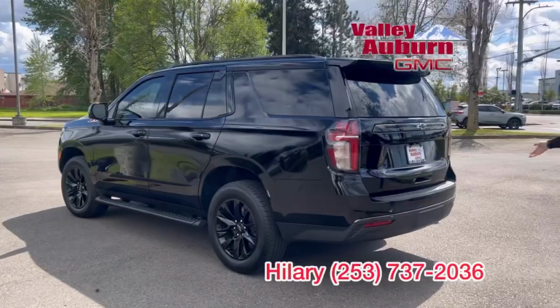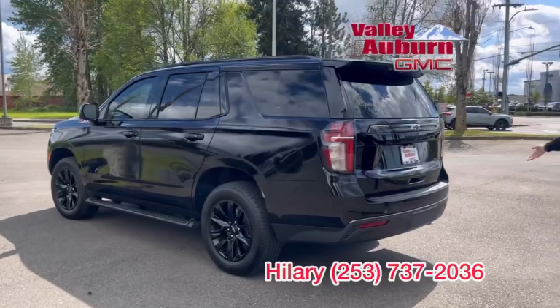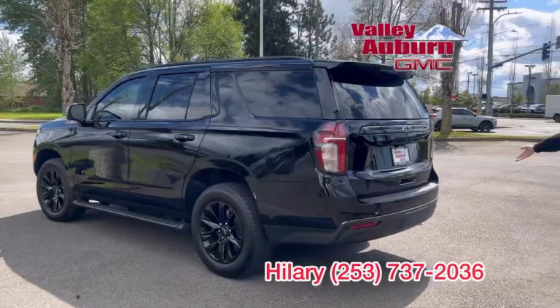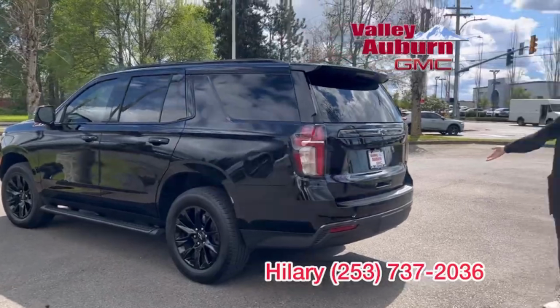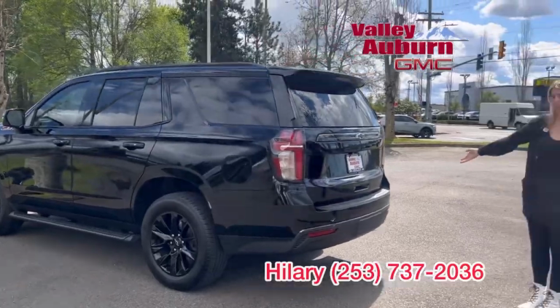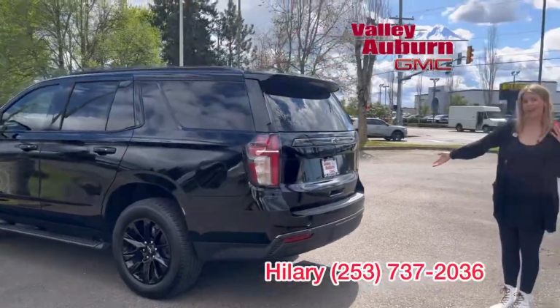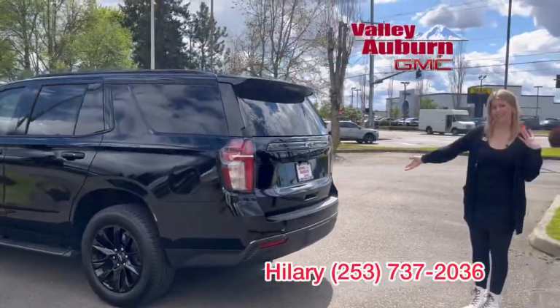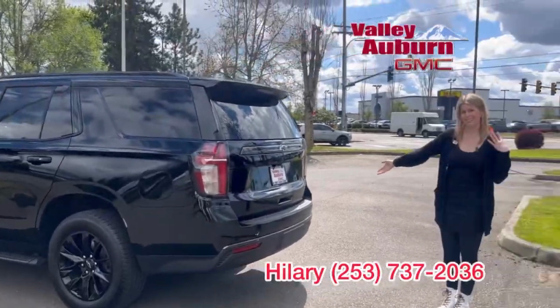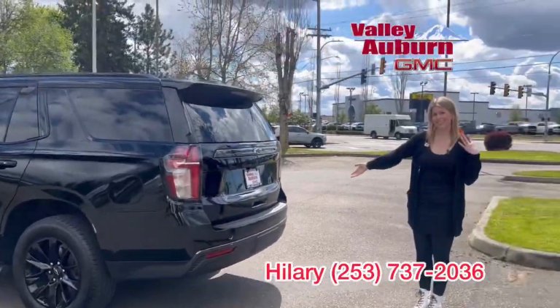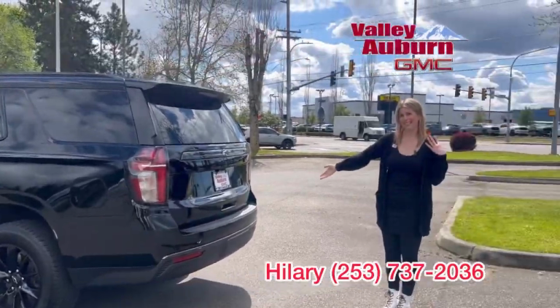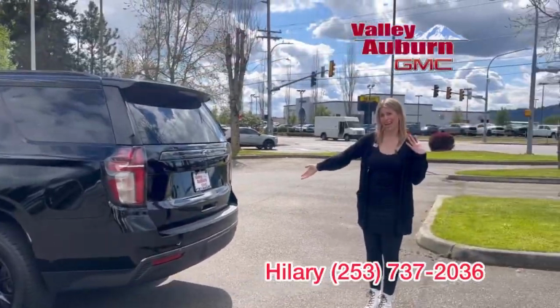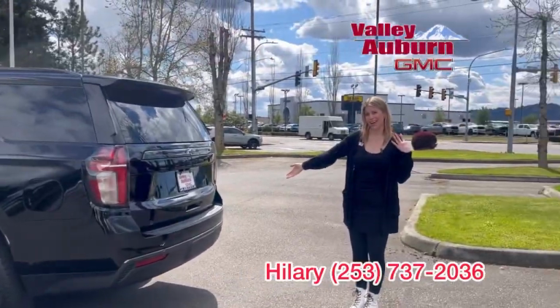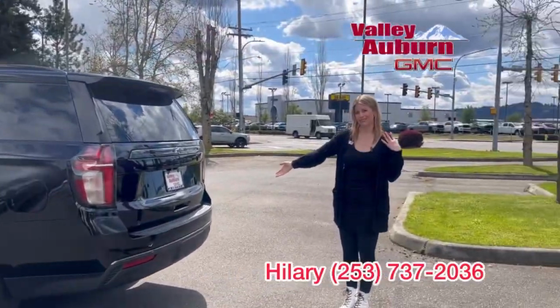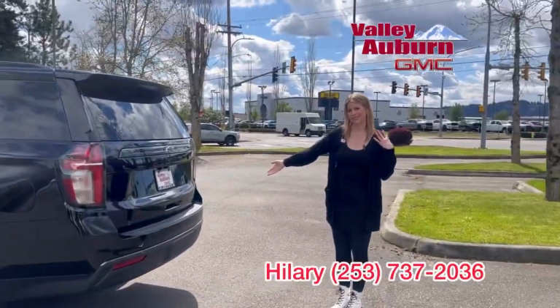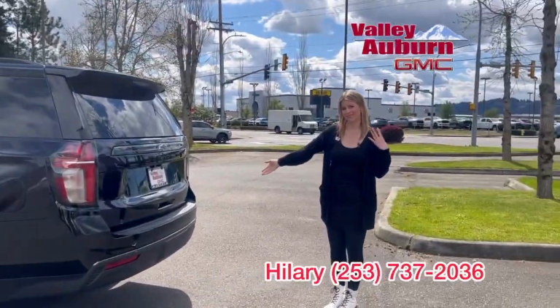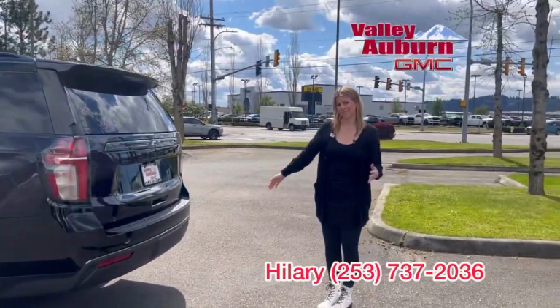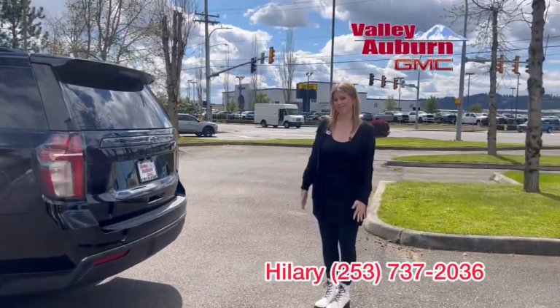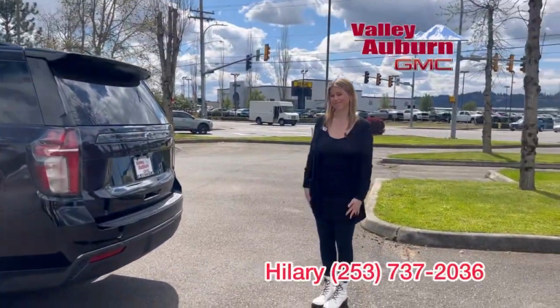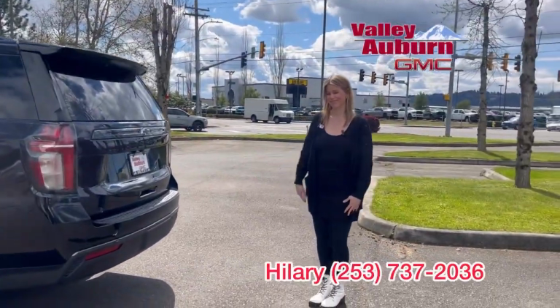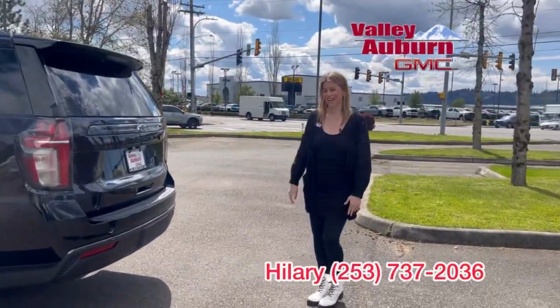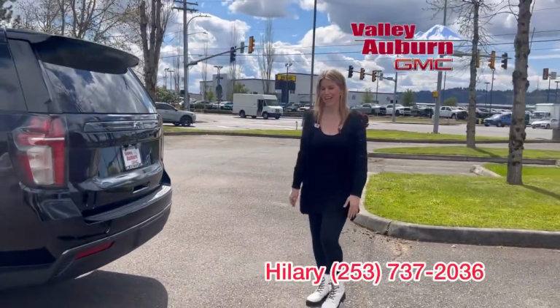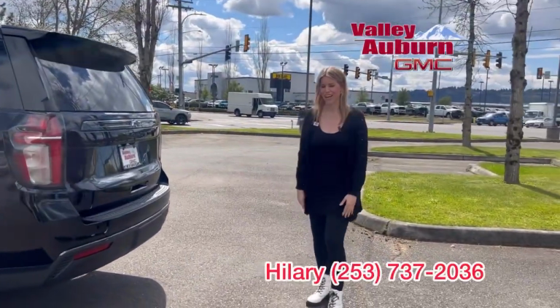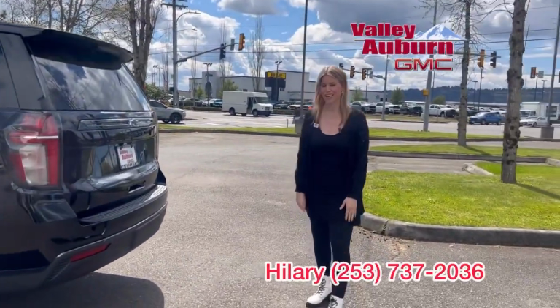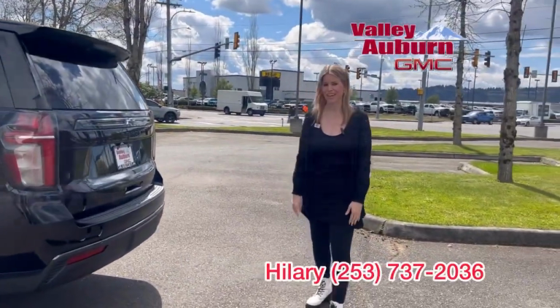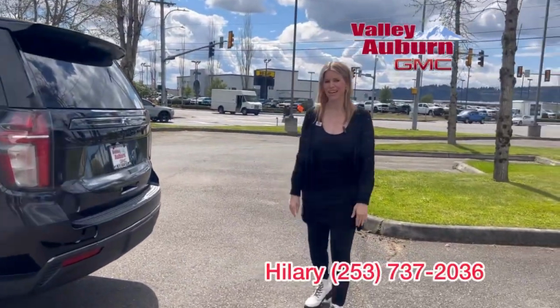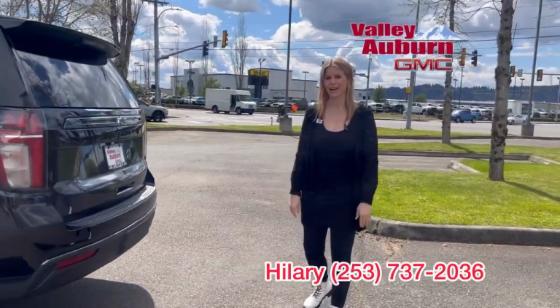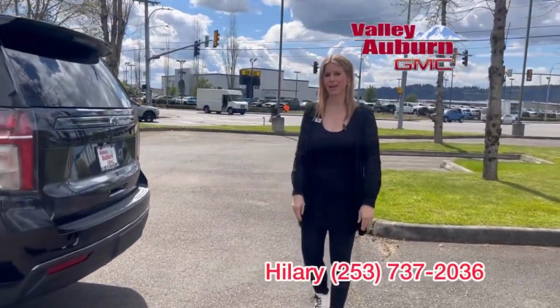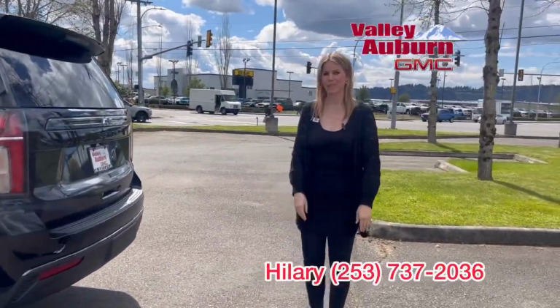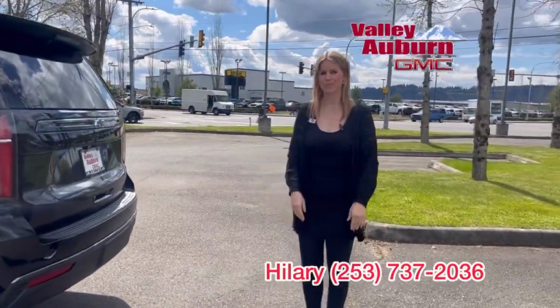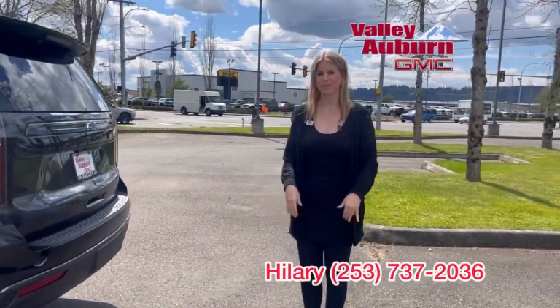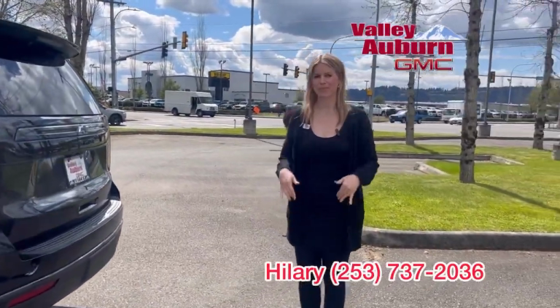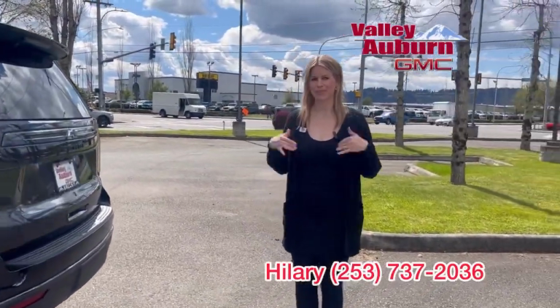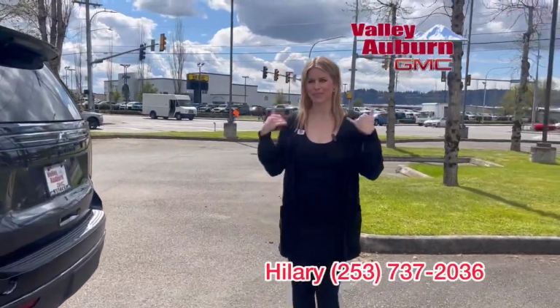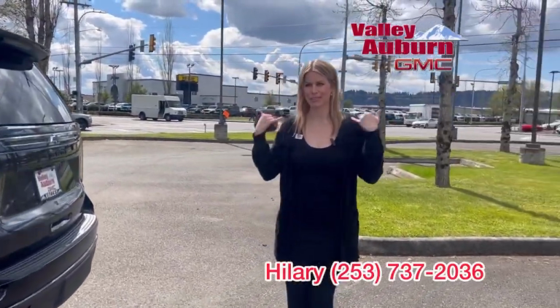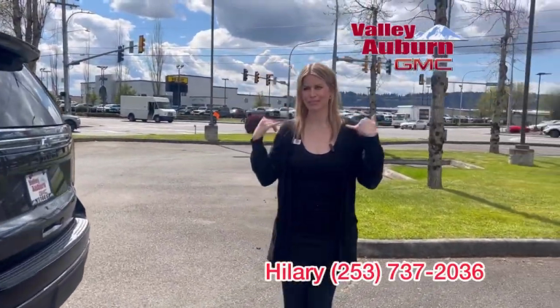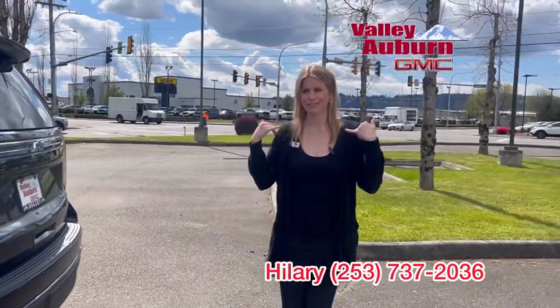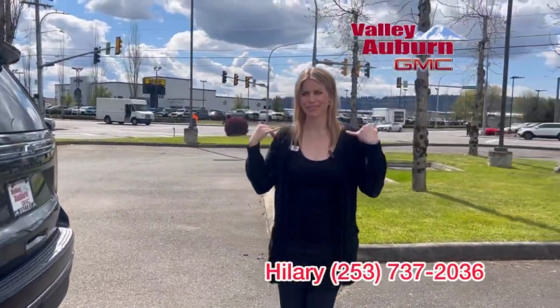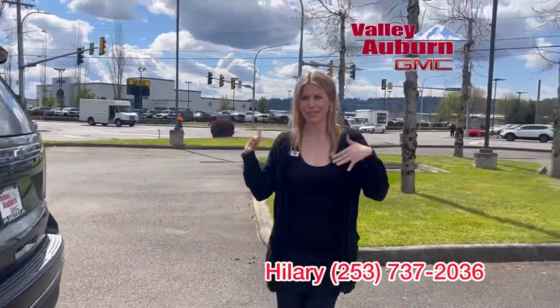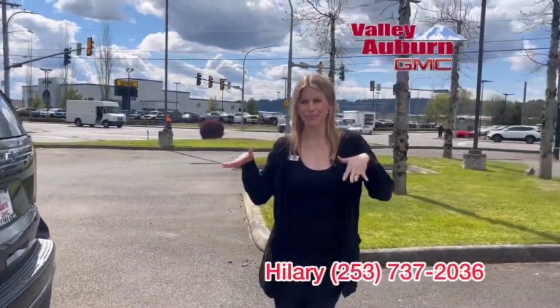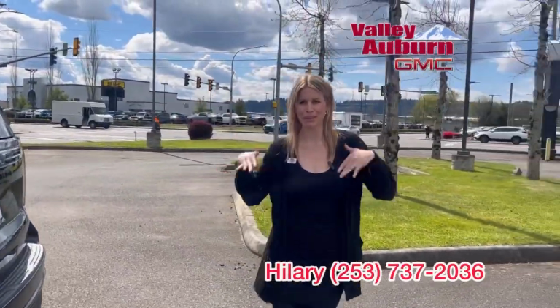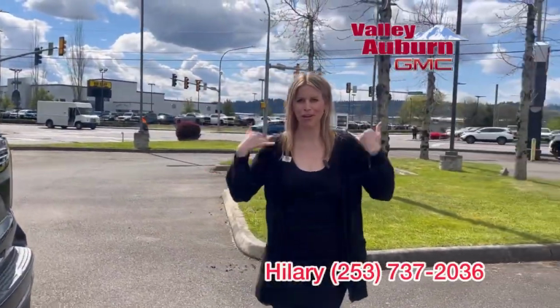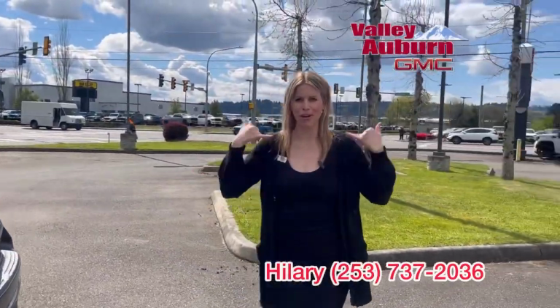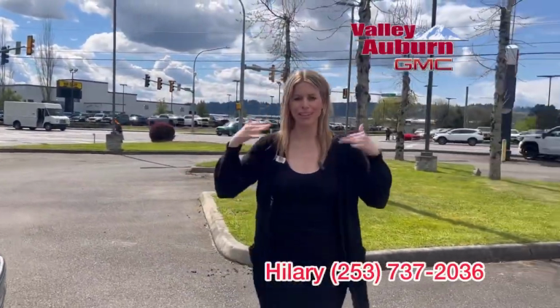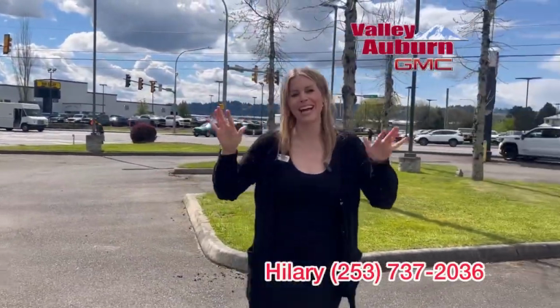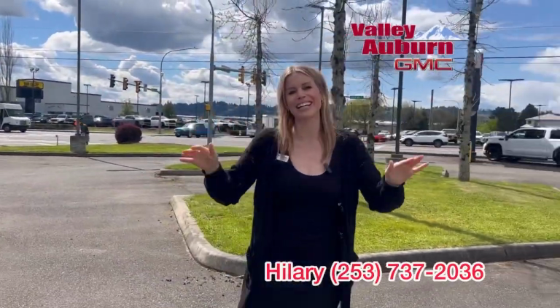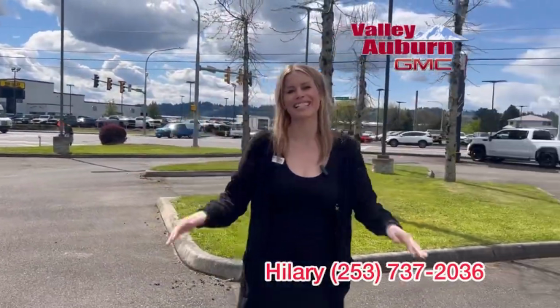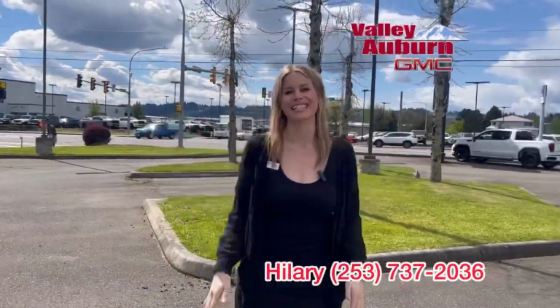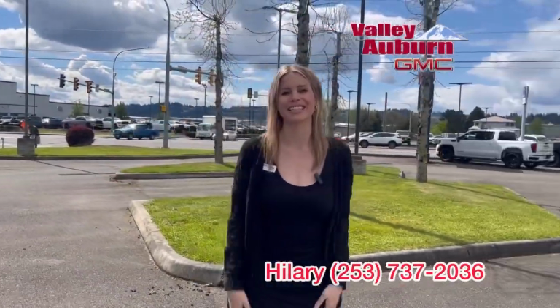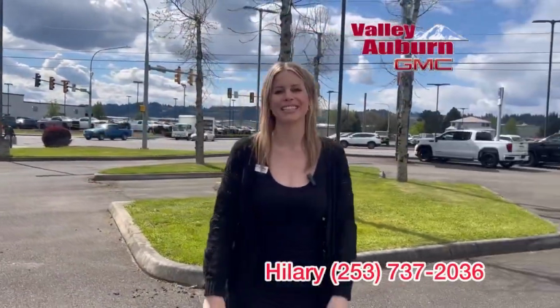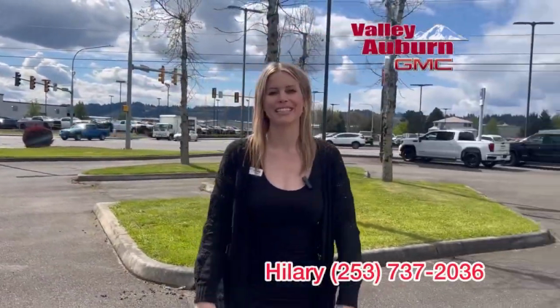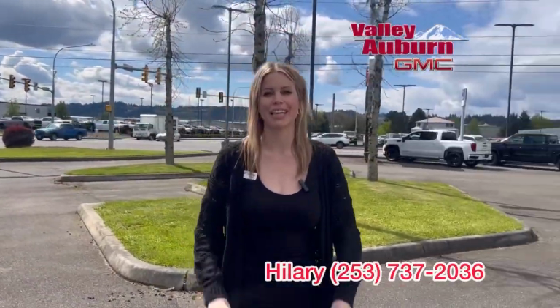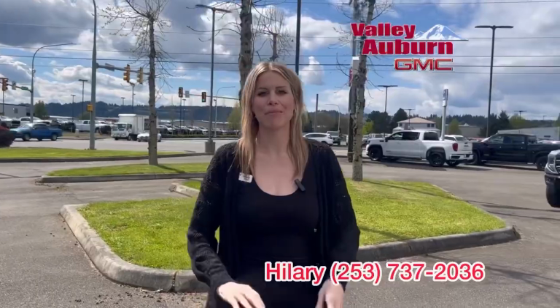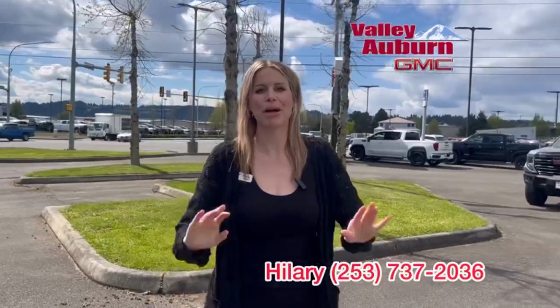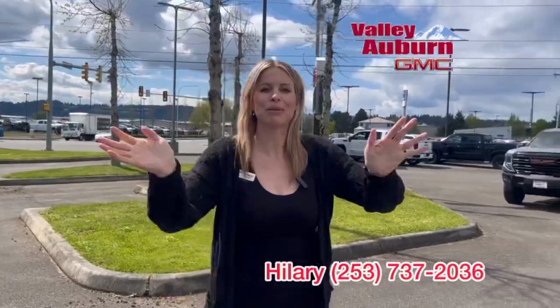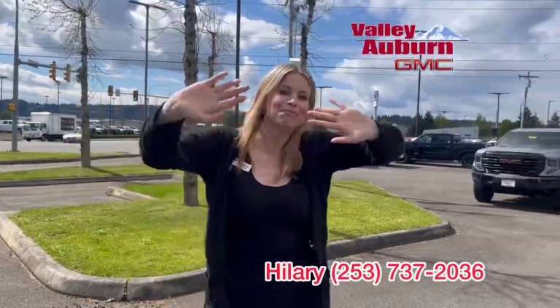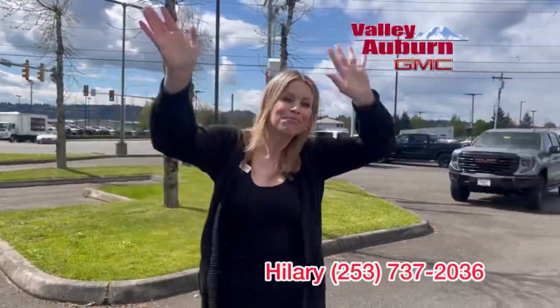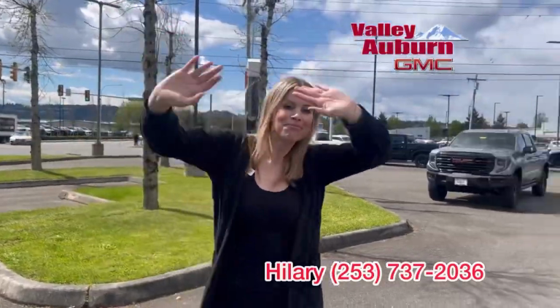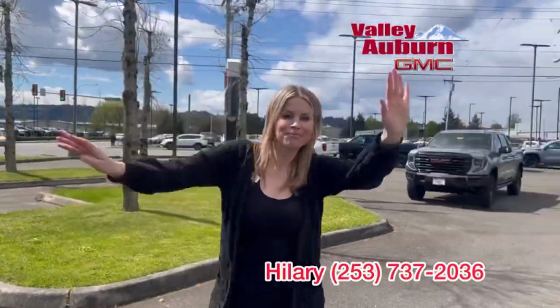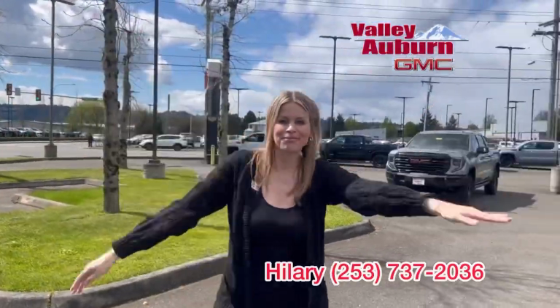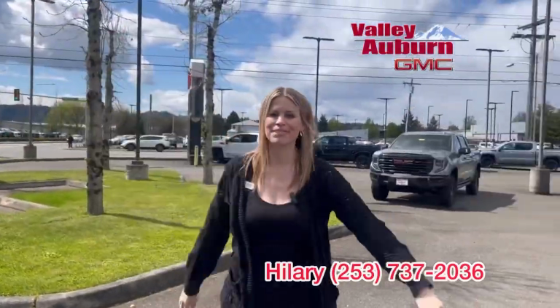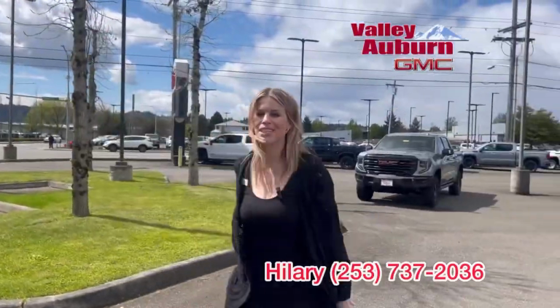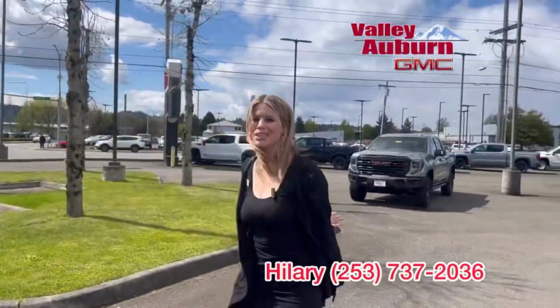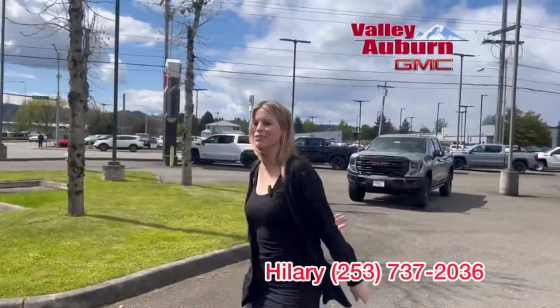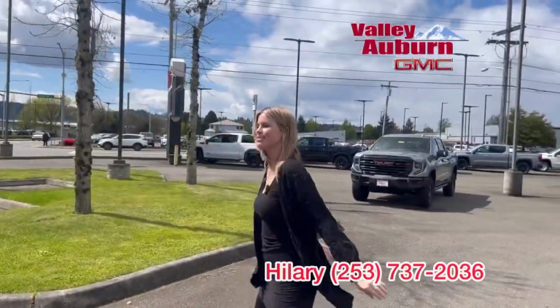You'll be riding in style. Come see me — call, text, email. See you soon!